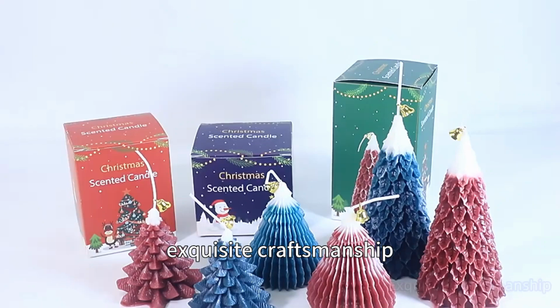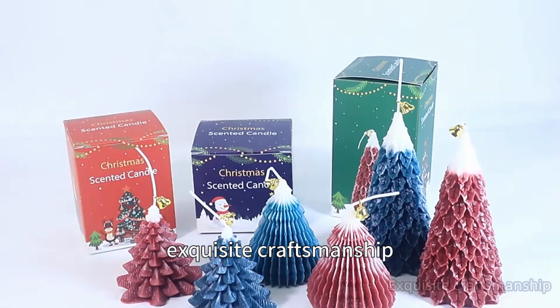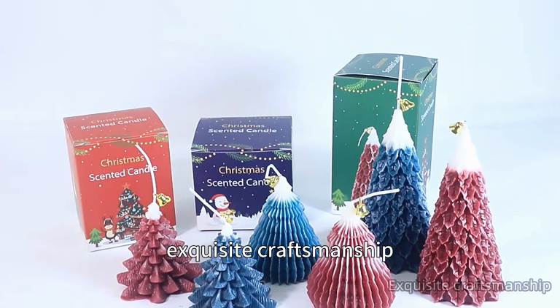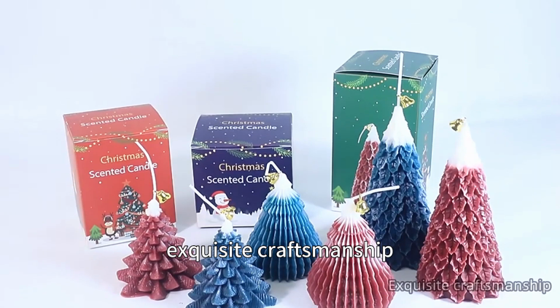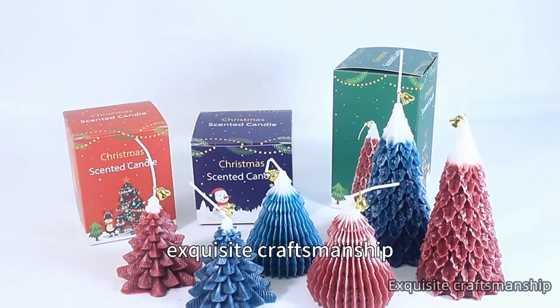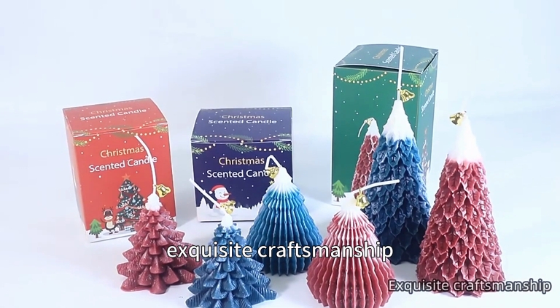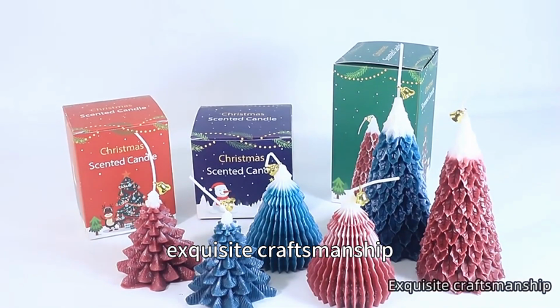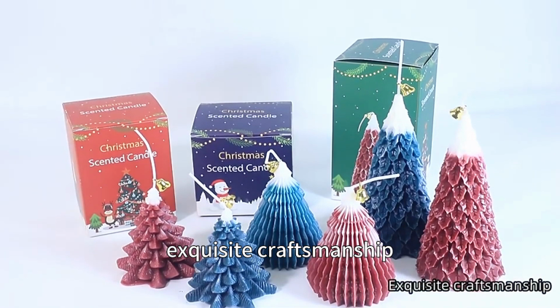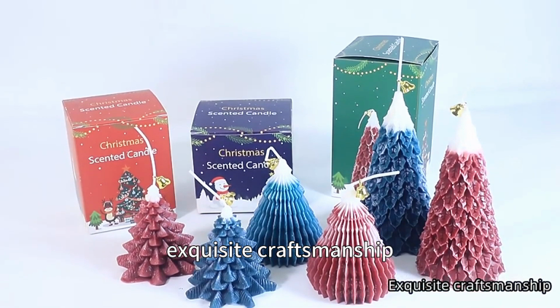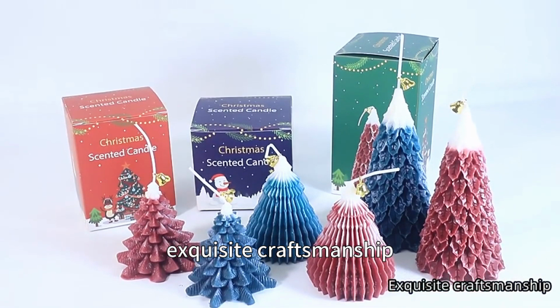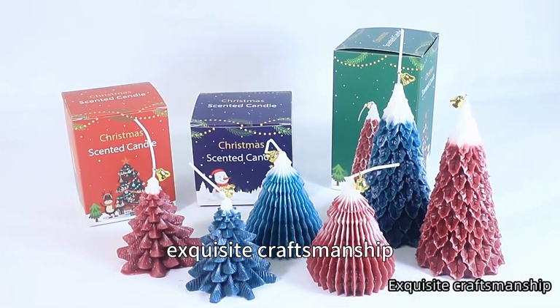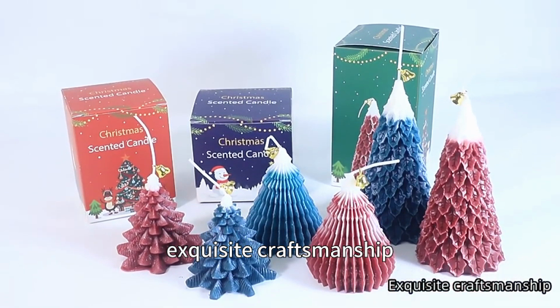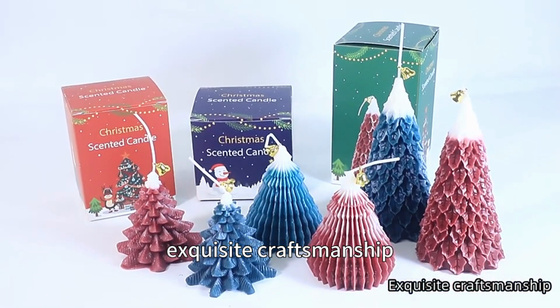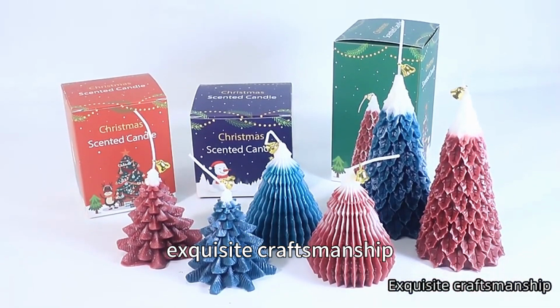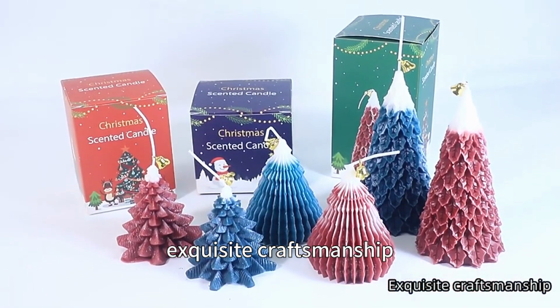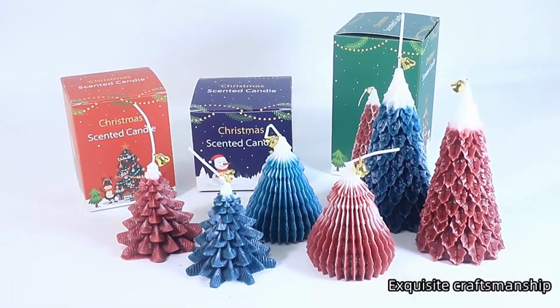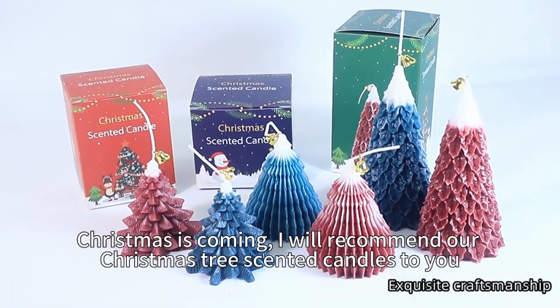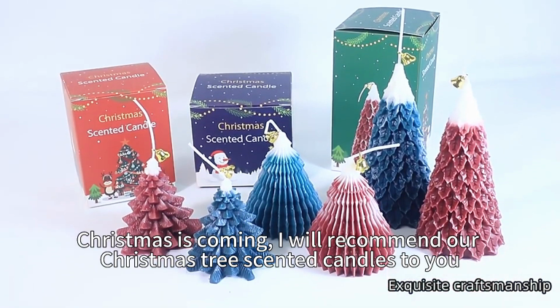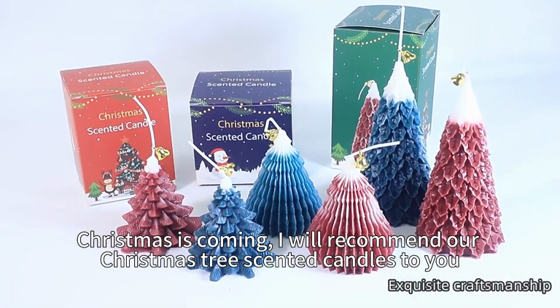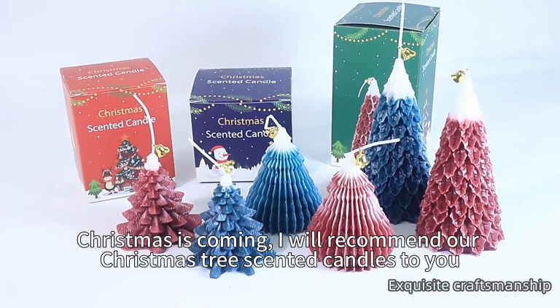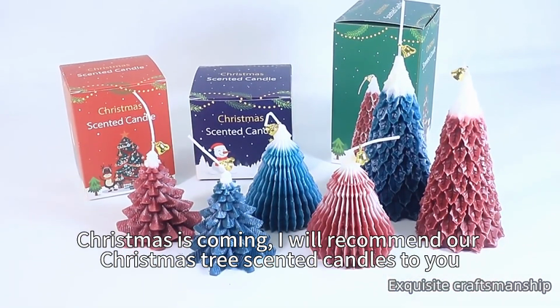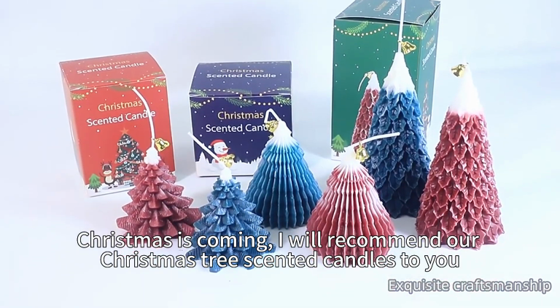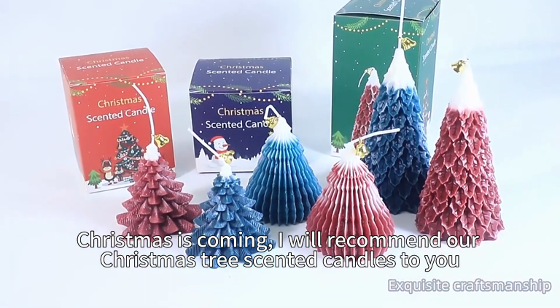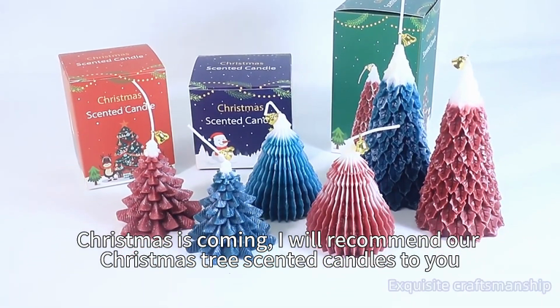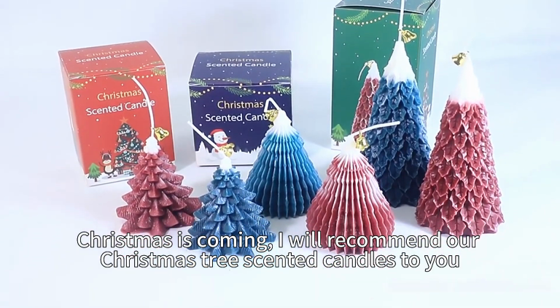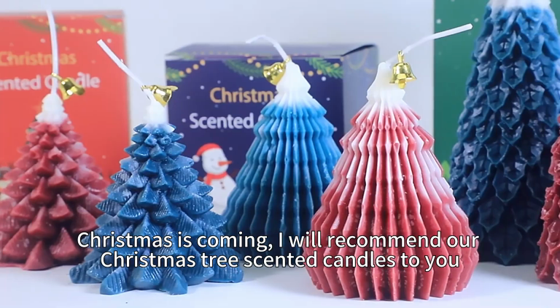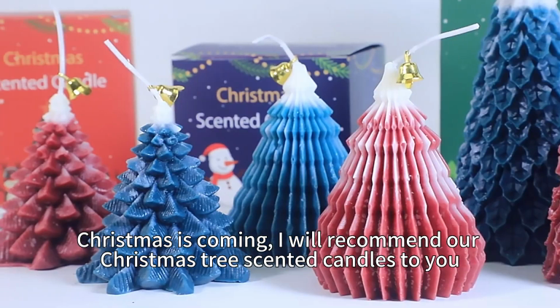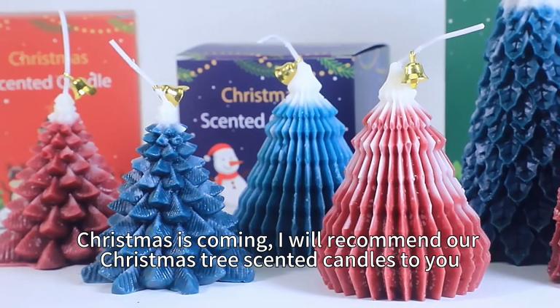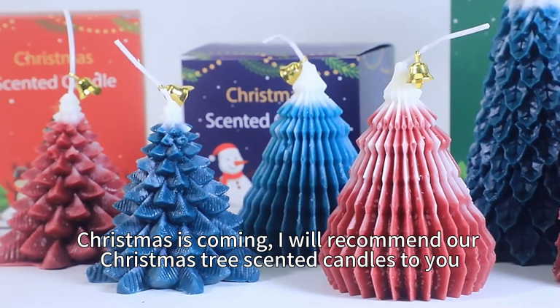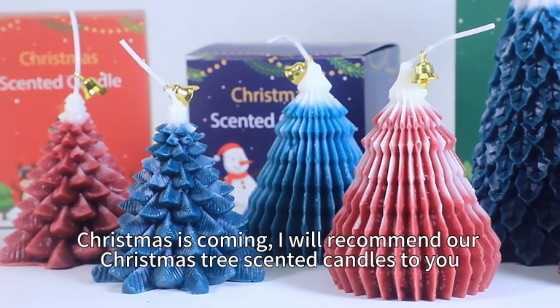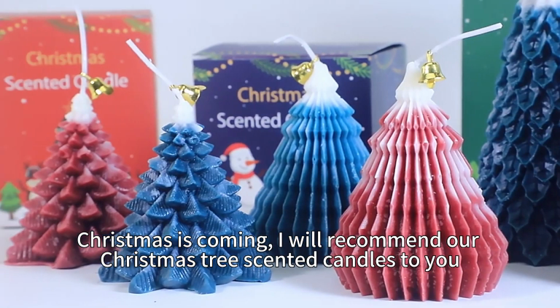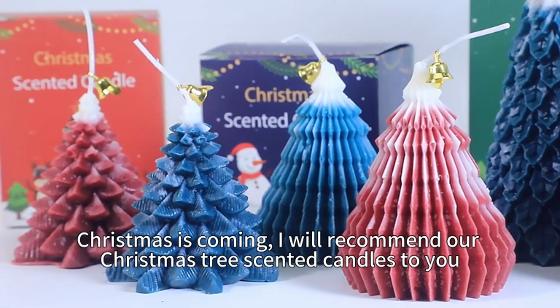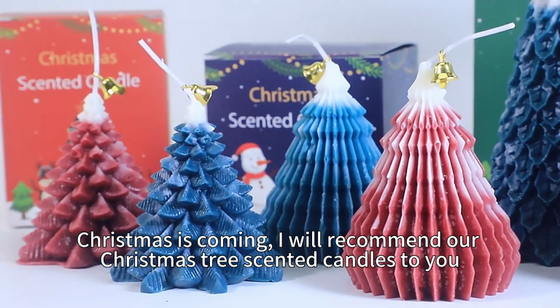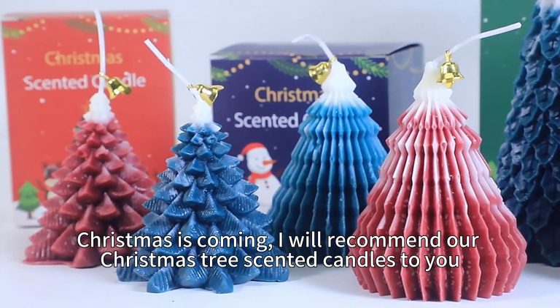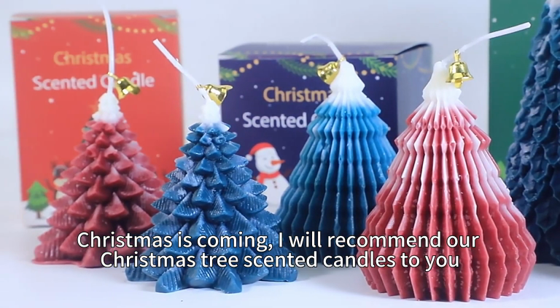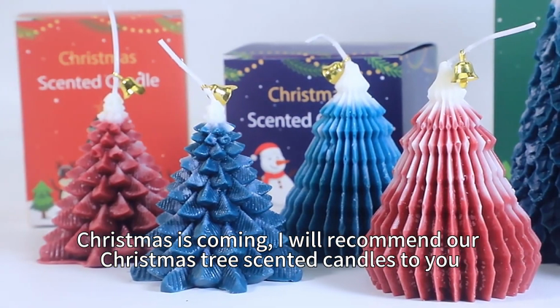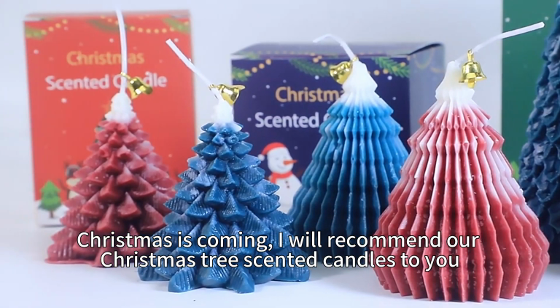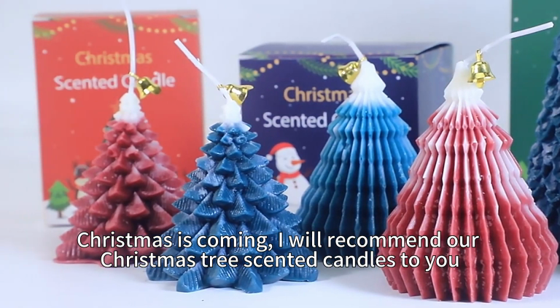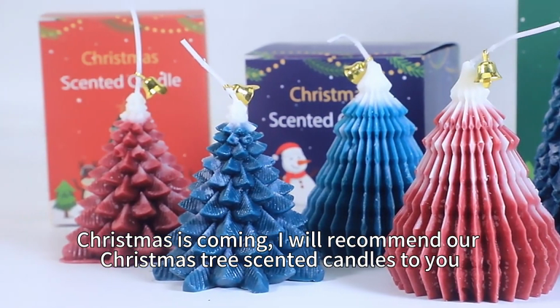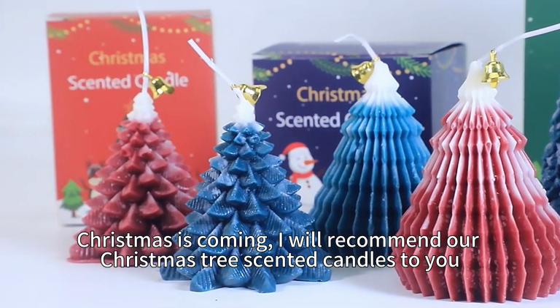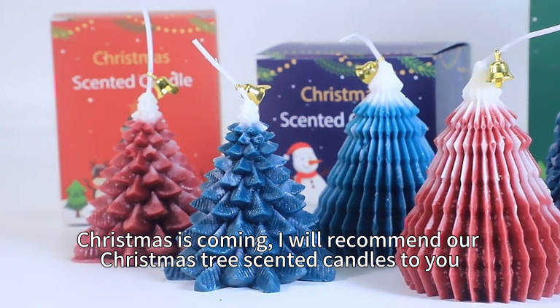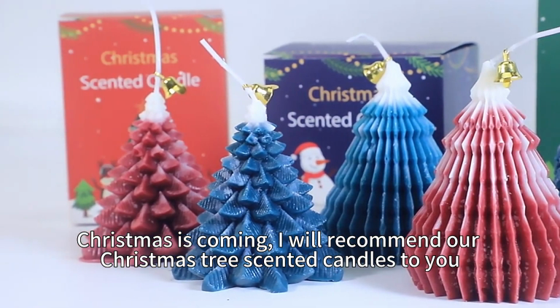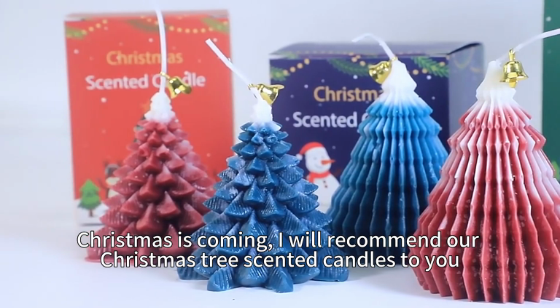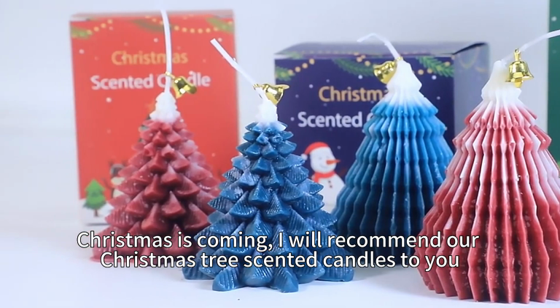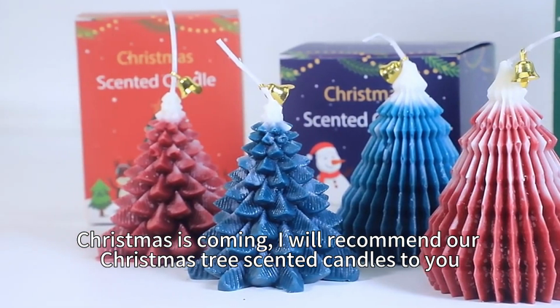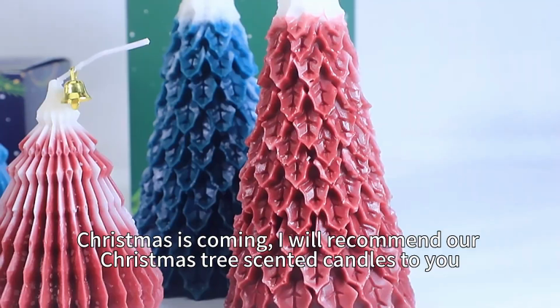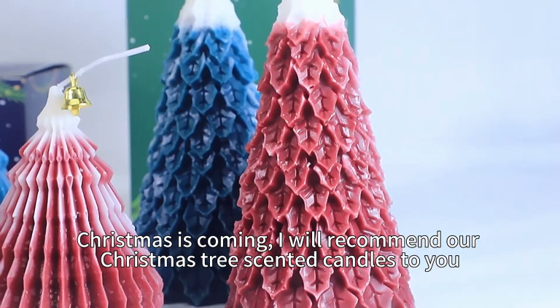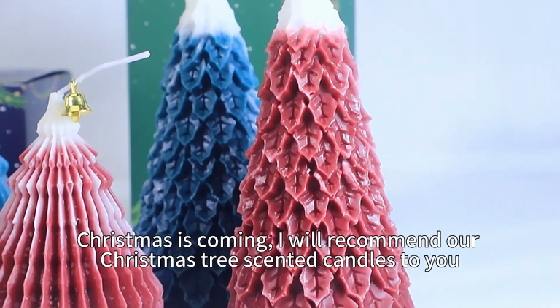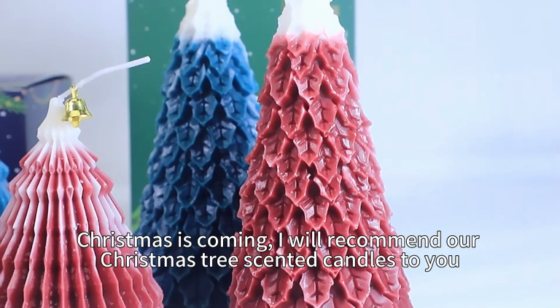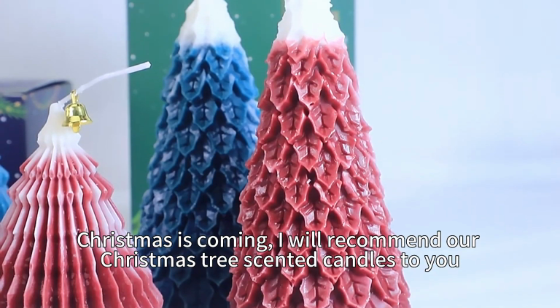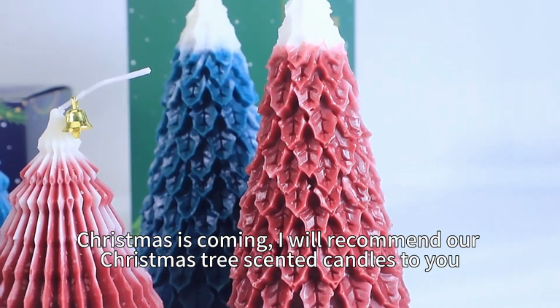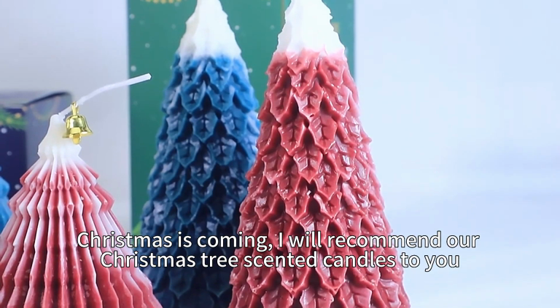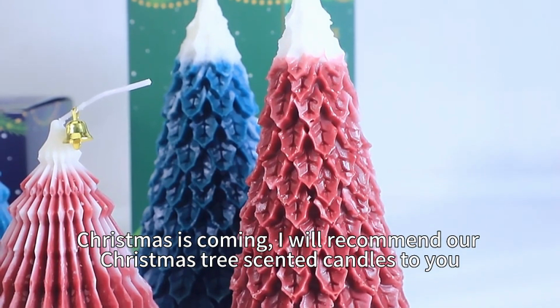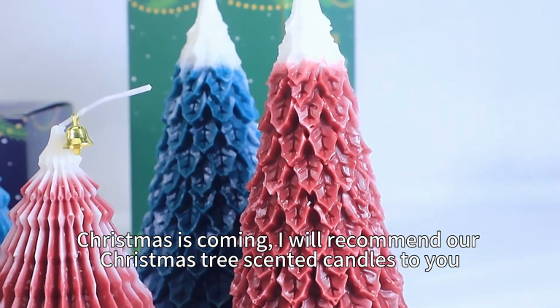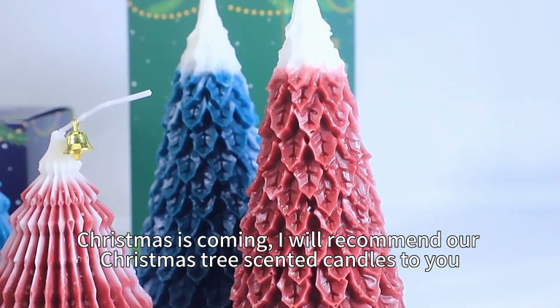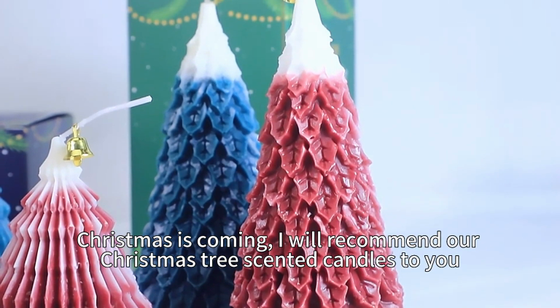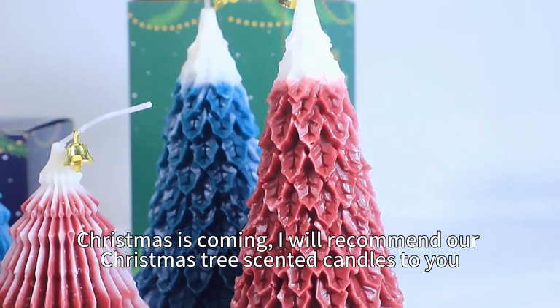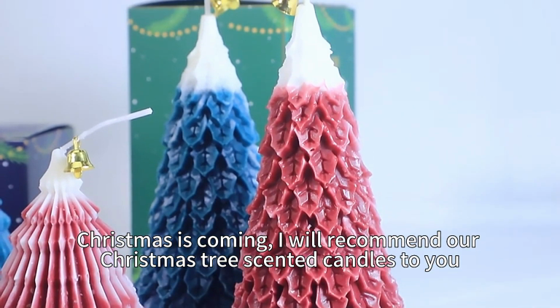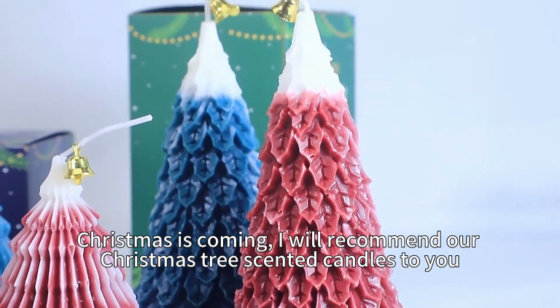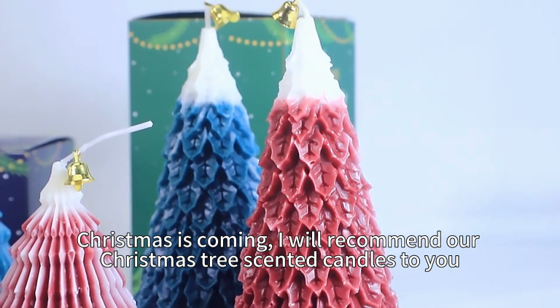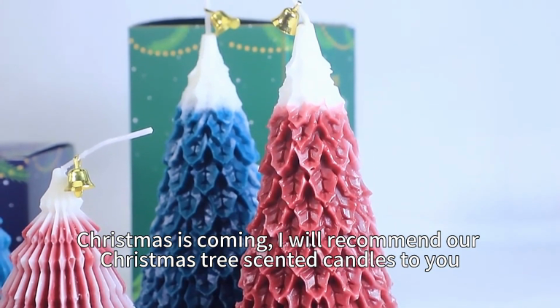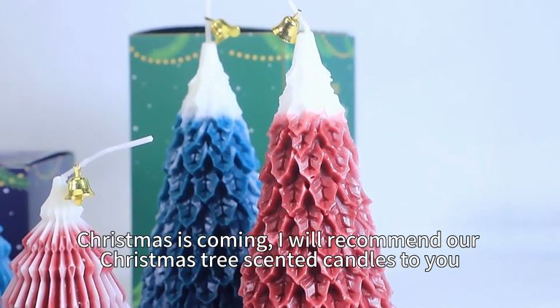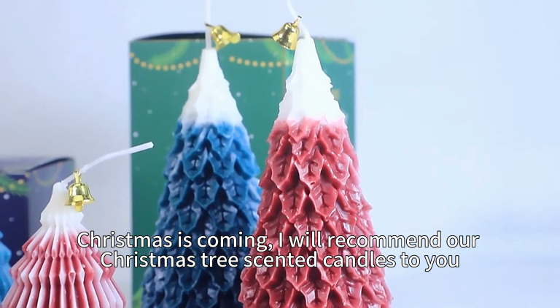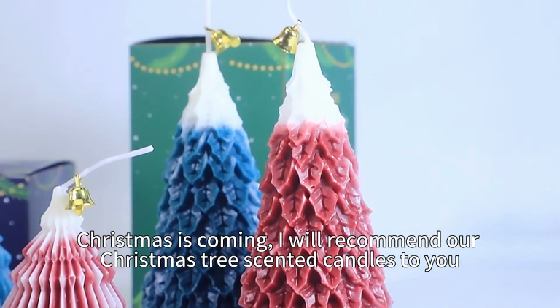Exquisite craftsmanship! Christmas is coming! I will recommend our Christmas tree scented candles to you.